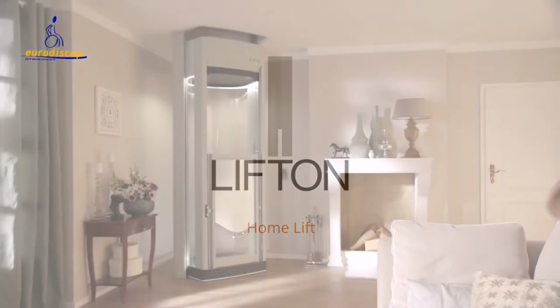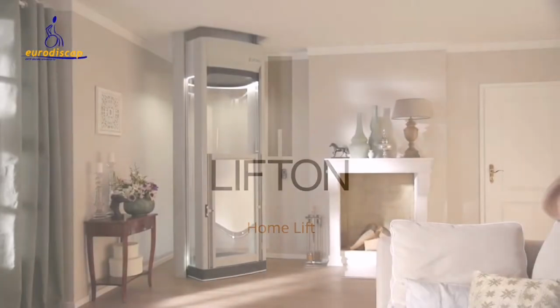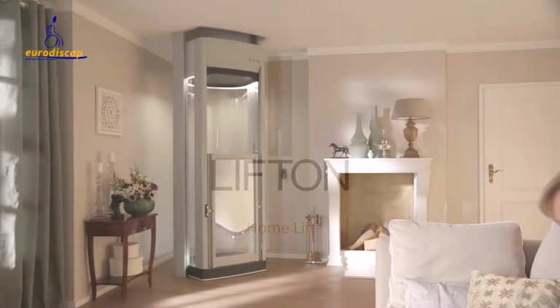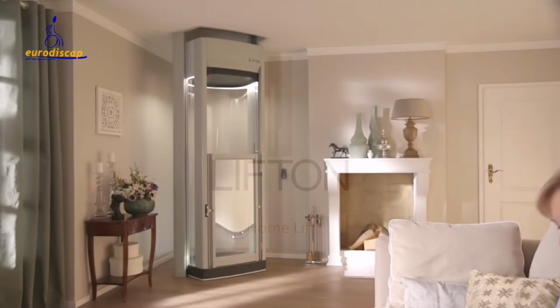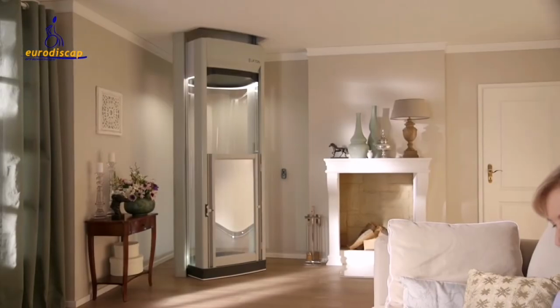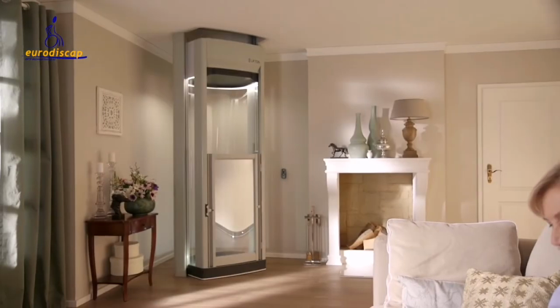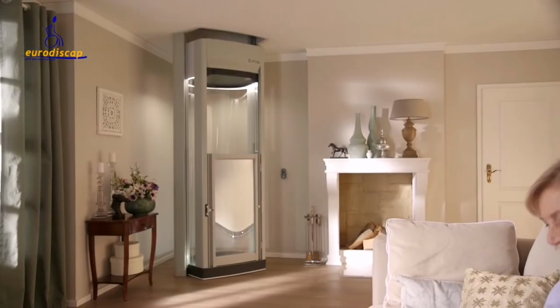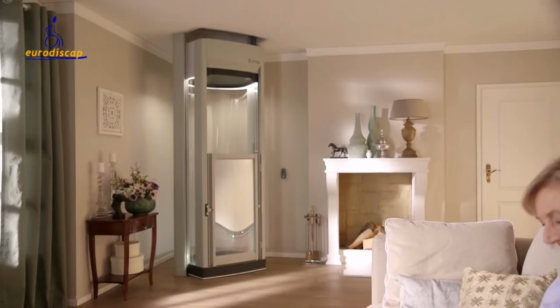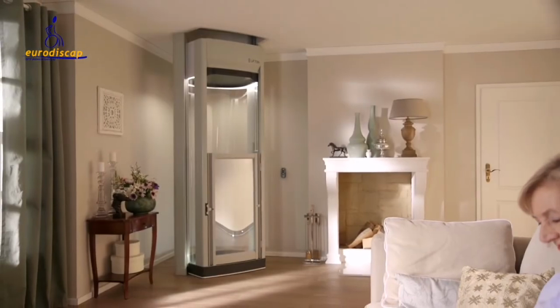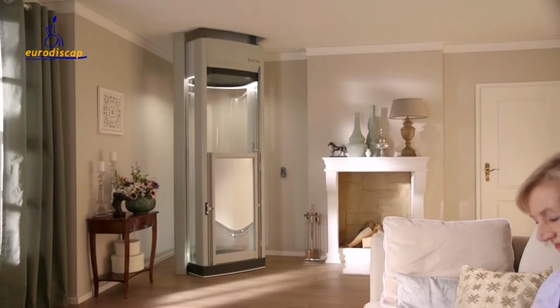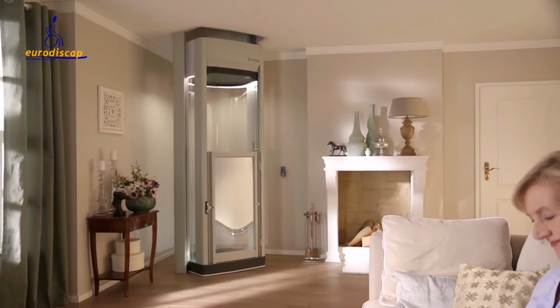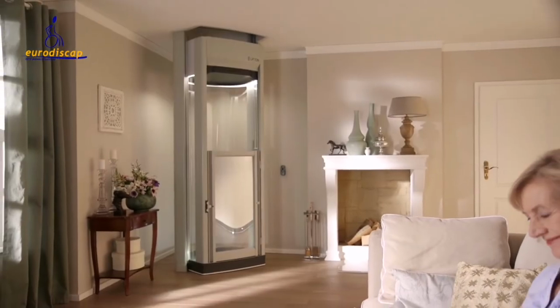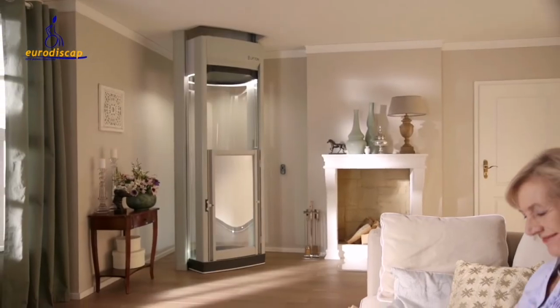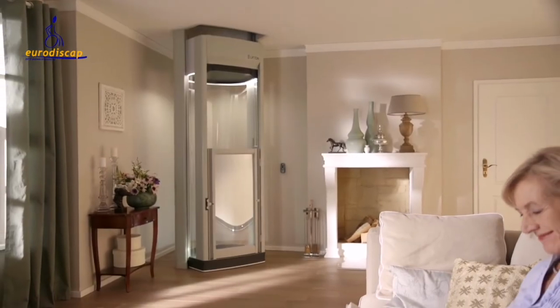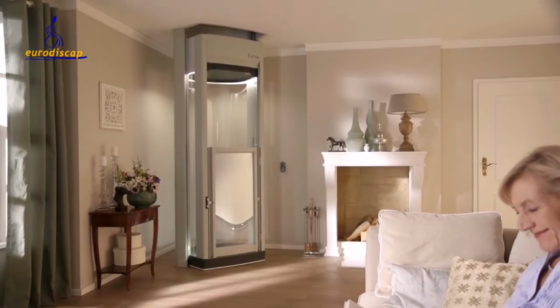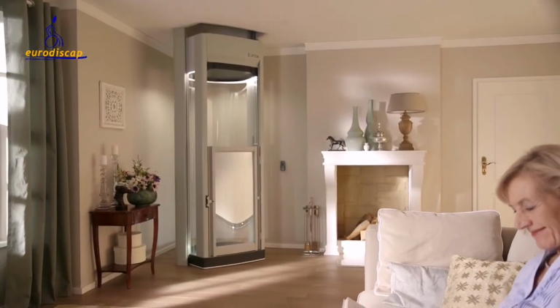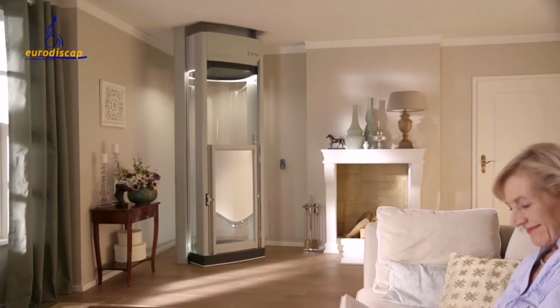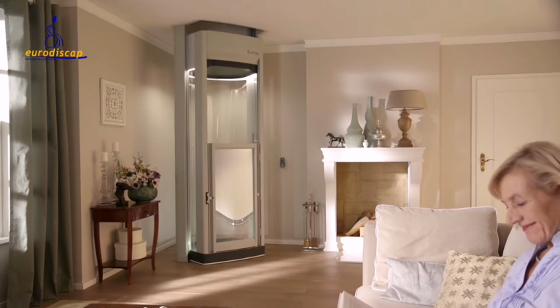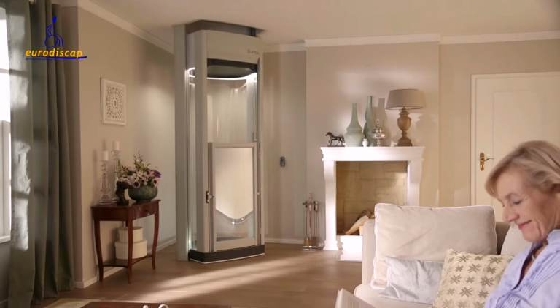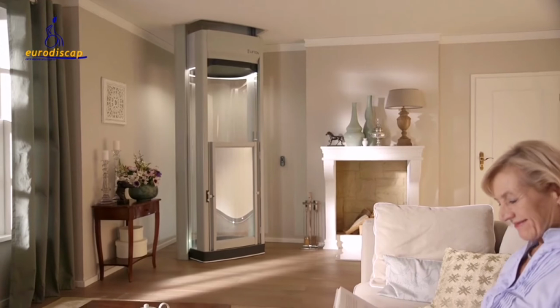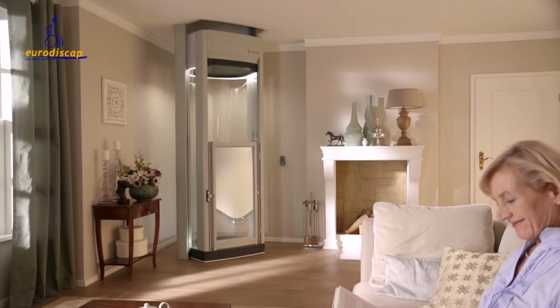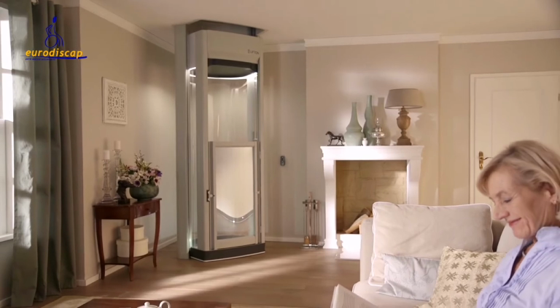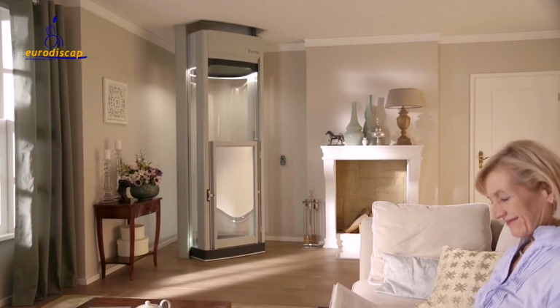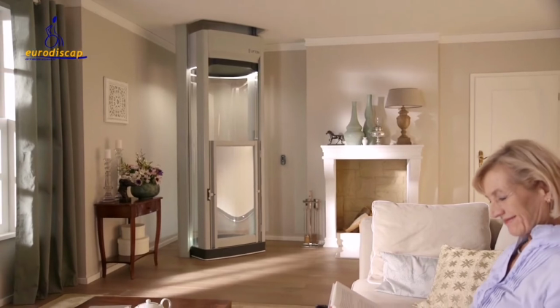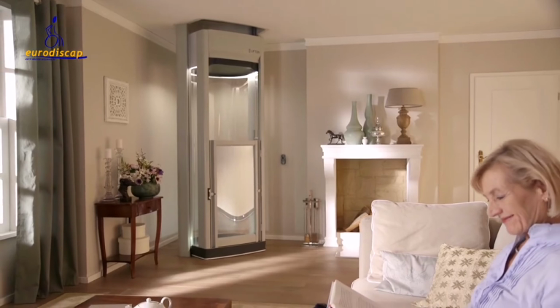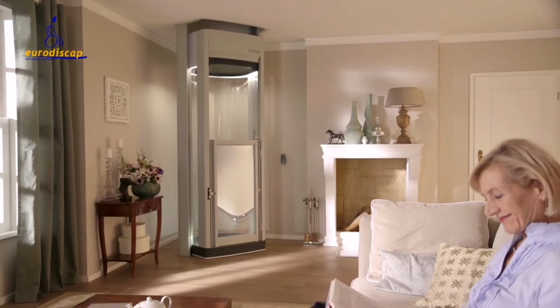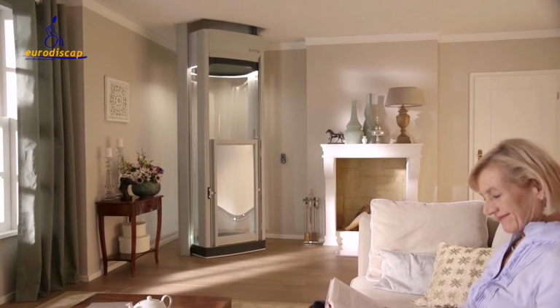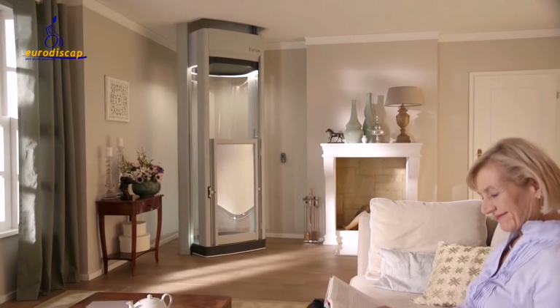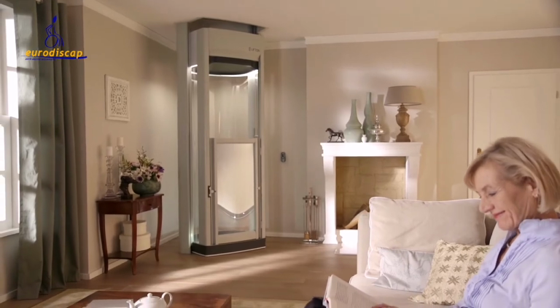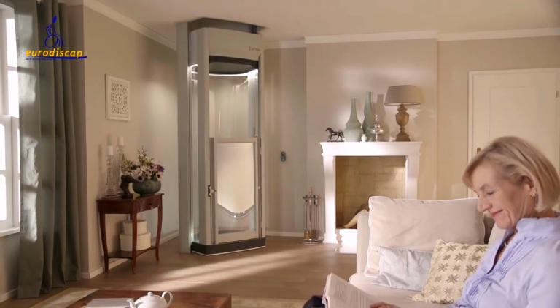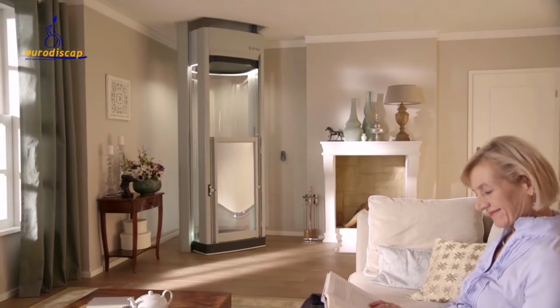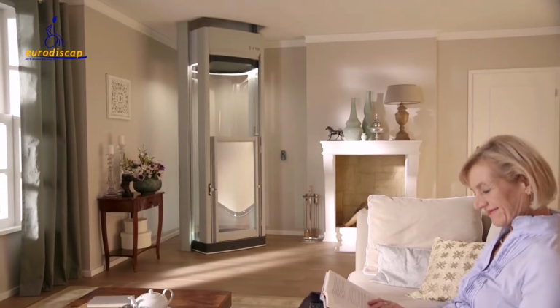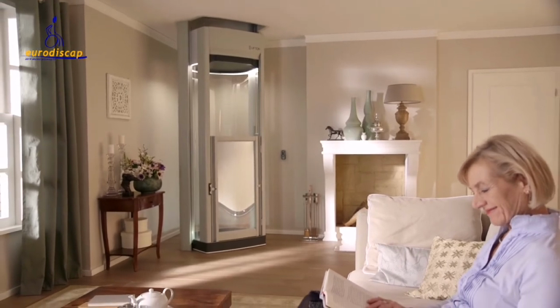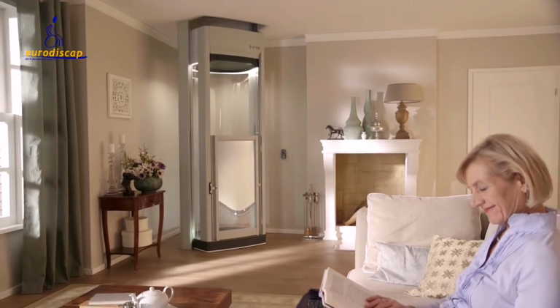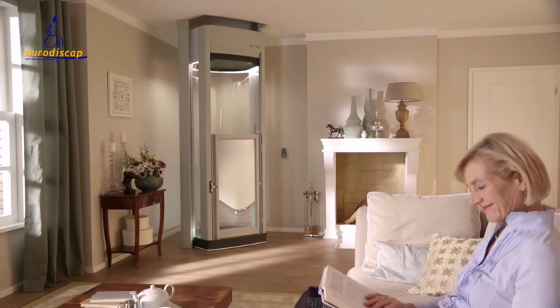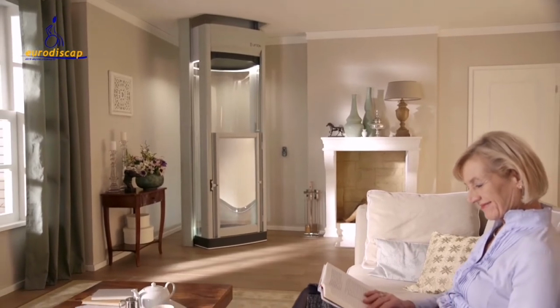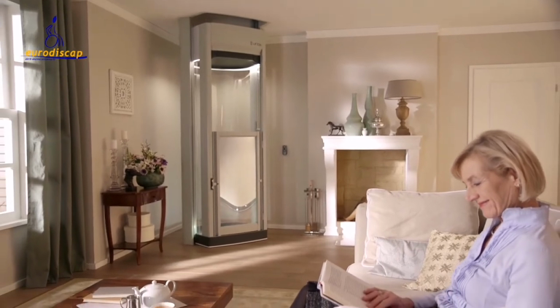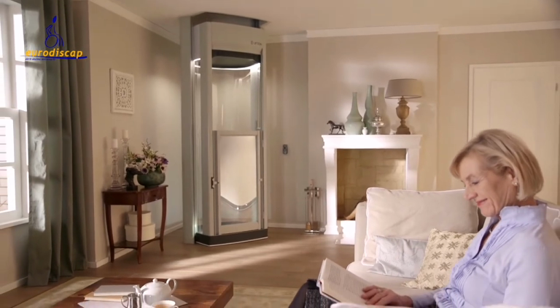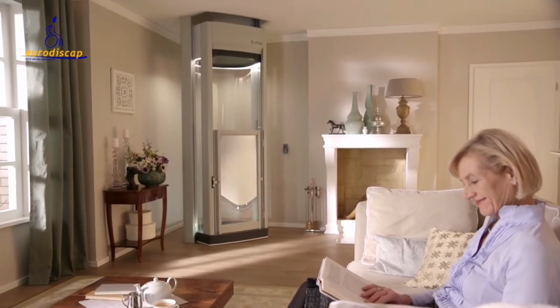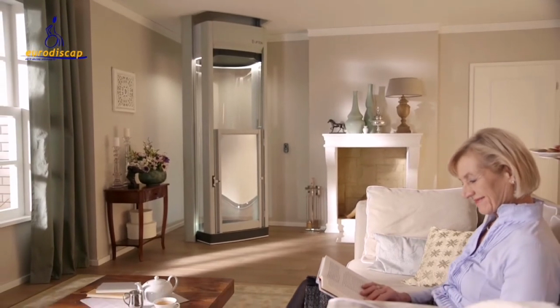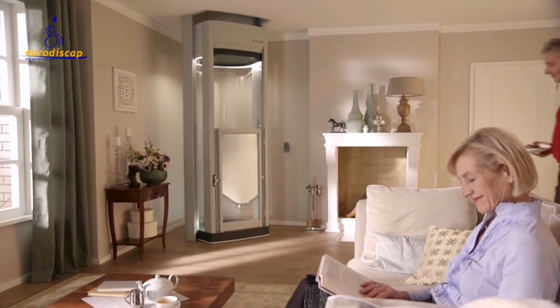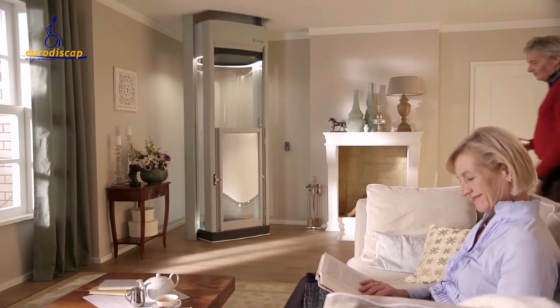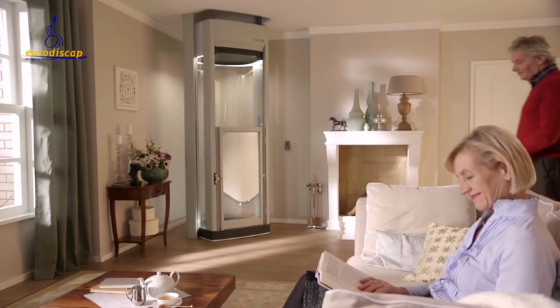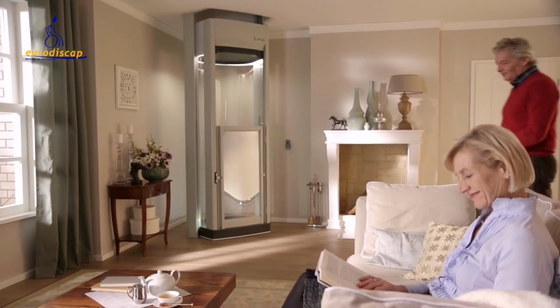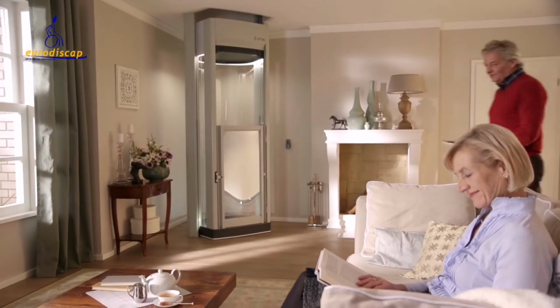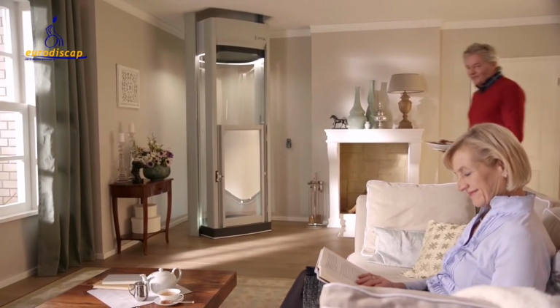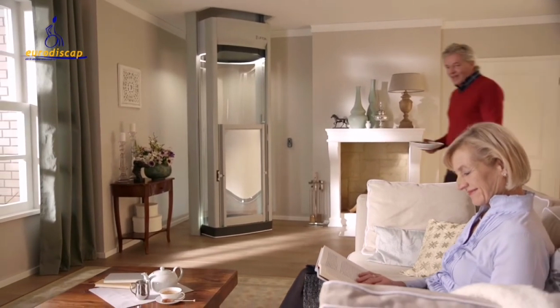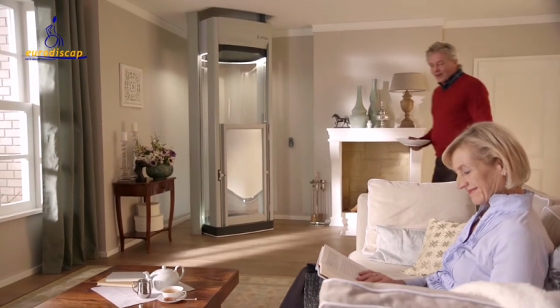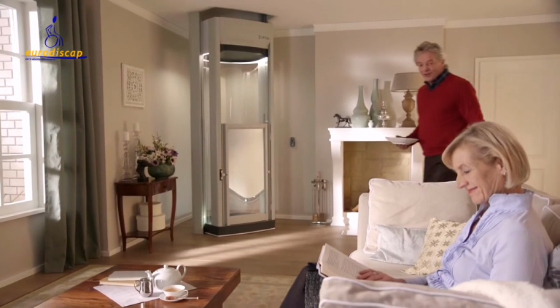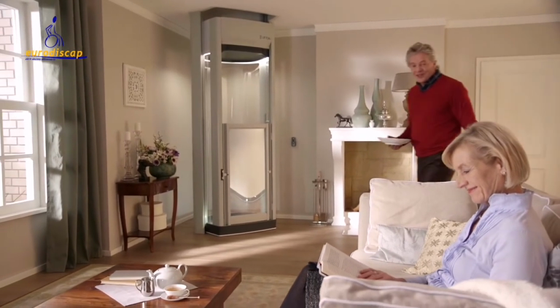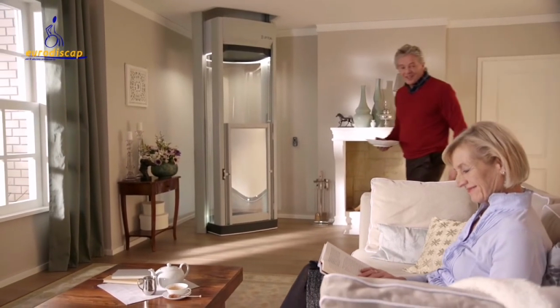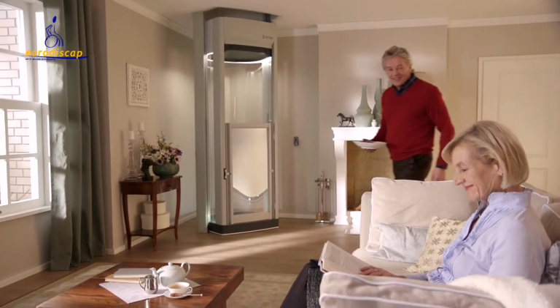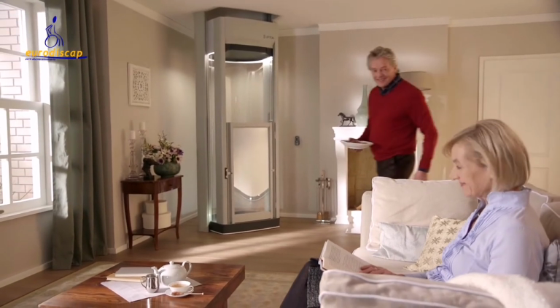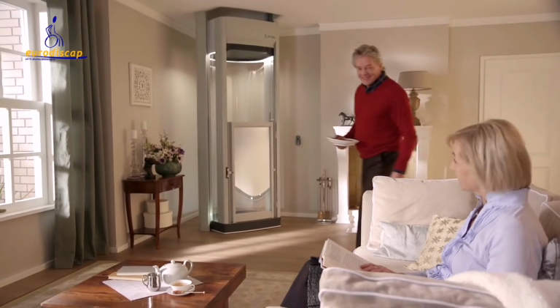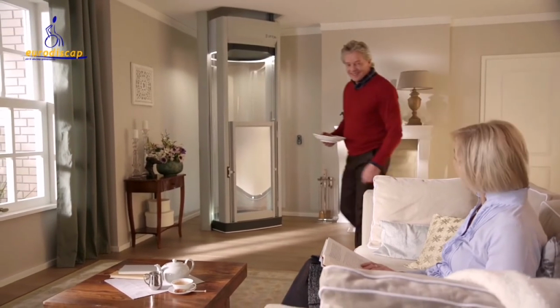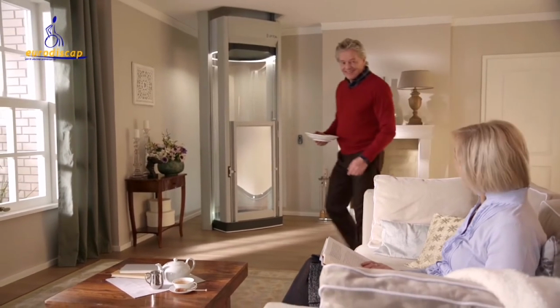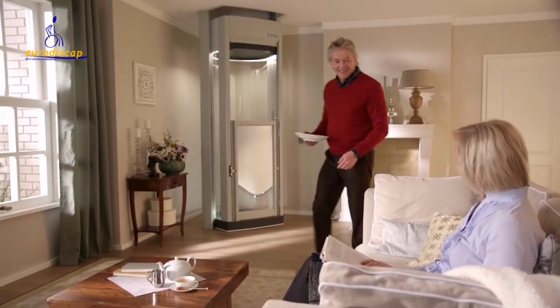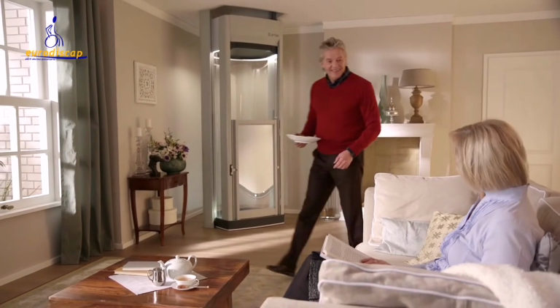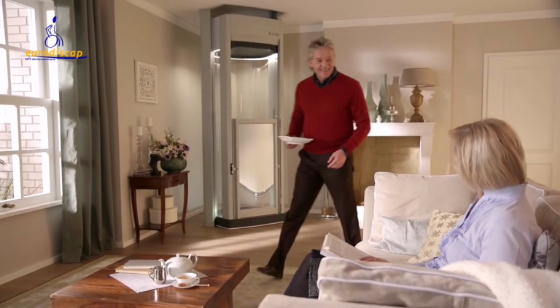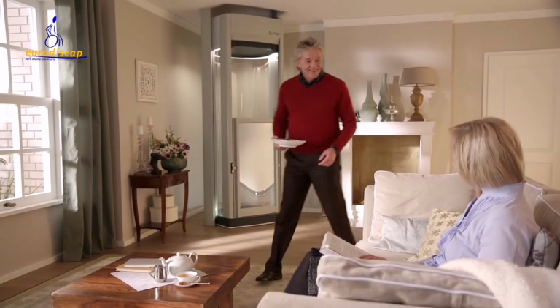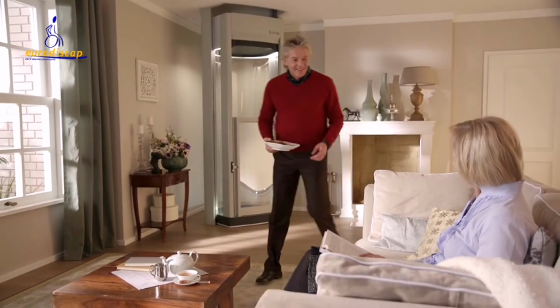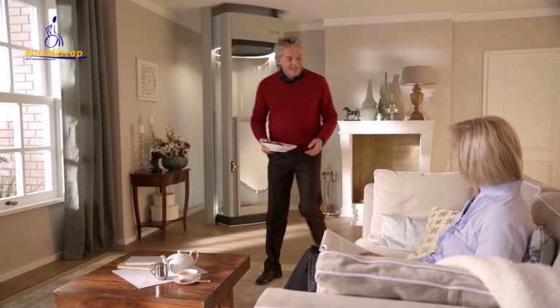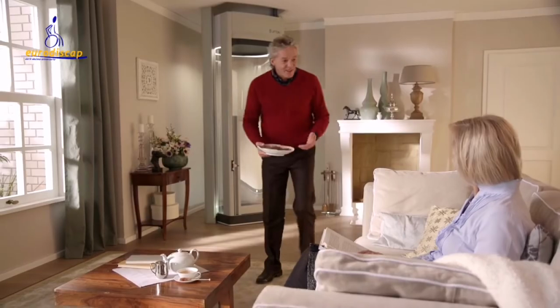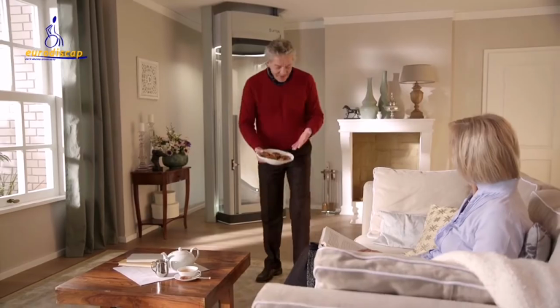Introducing the Lift-On Home Lift. Elegant, stylish and simple. The ultimate upgrade for your home.